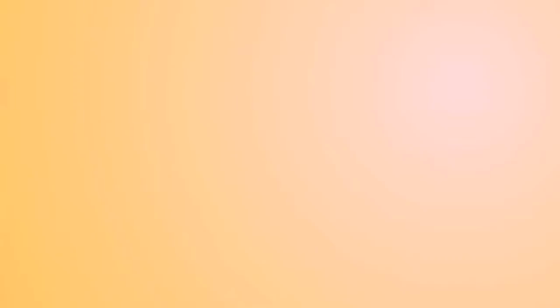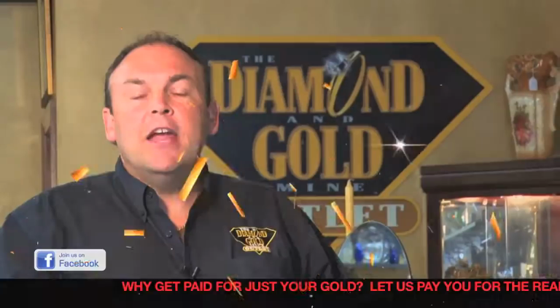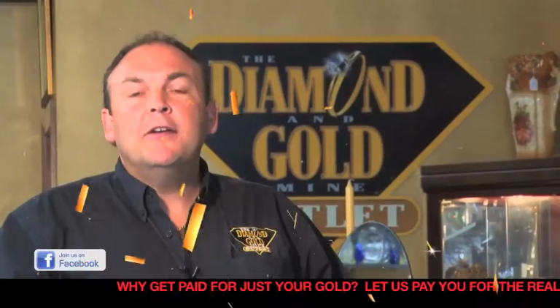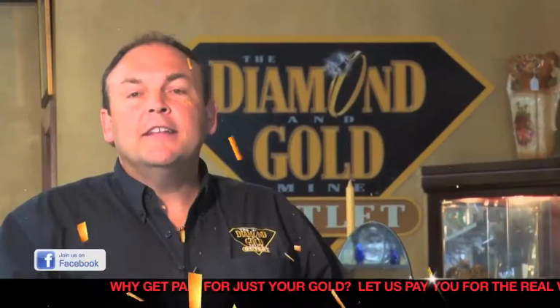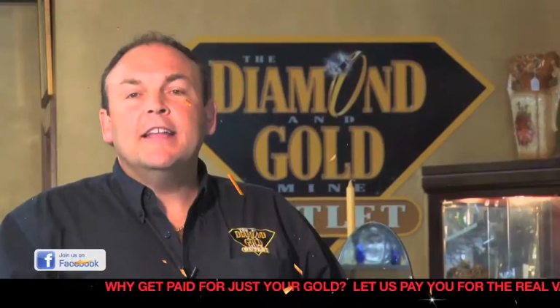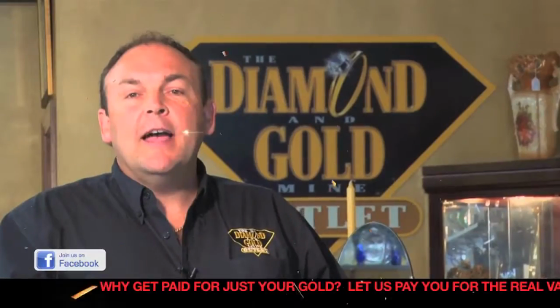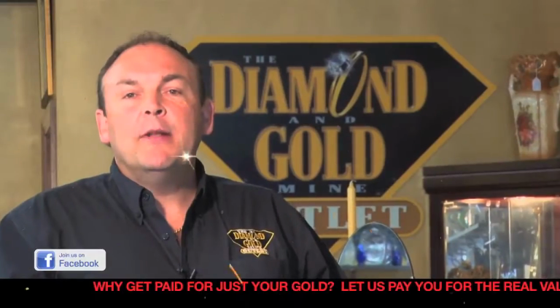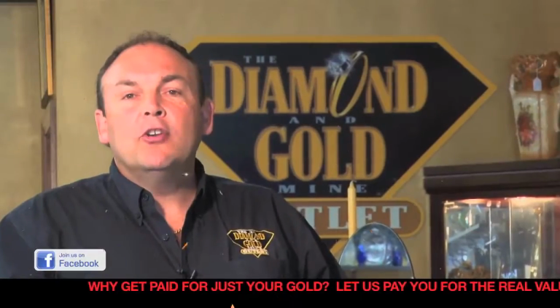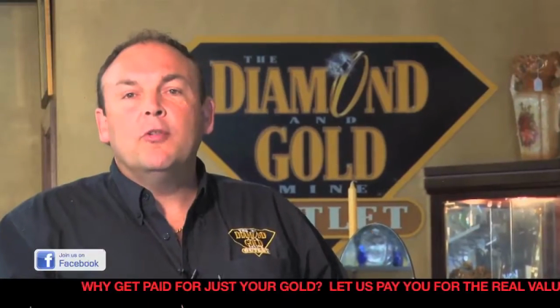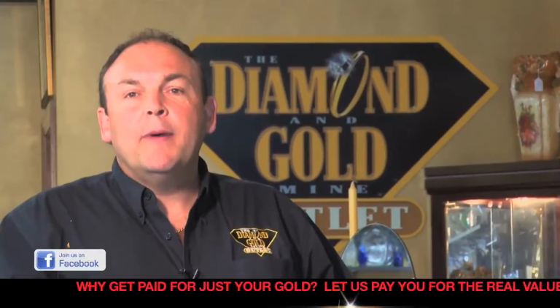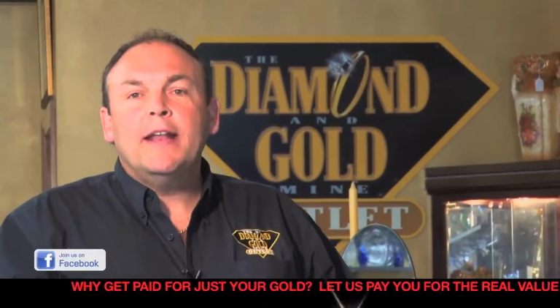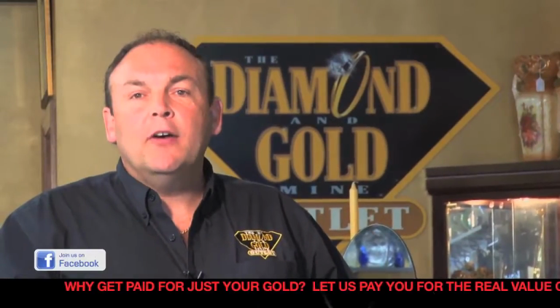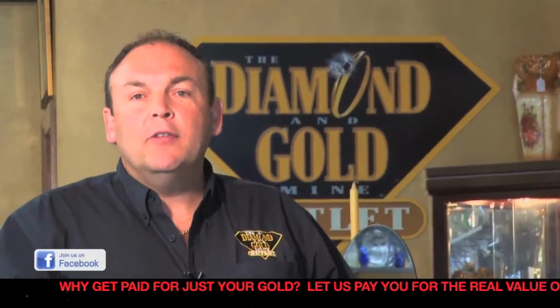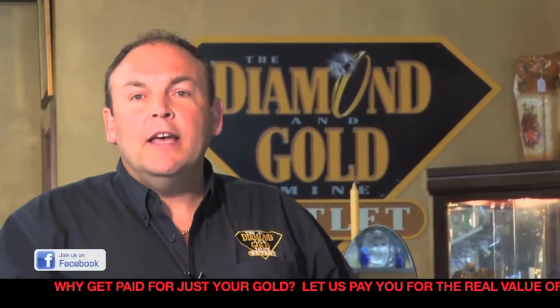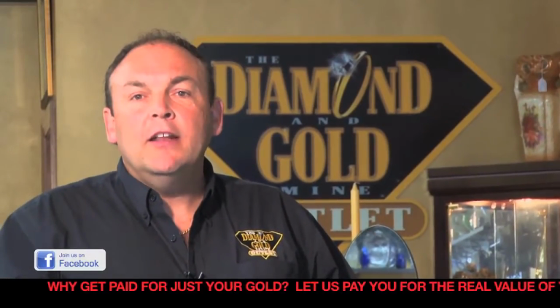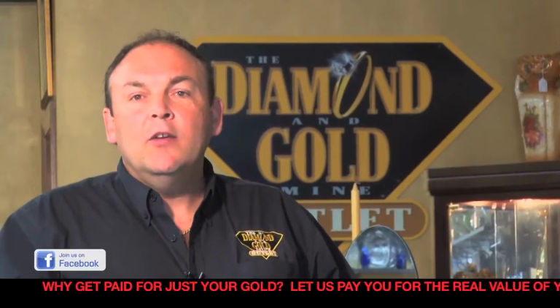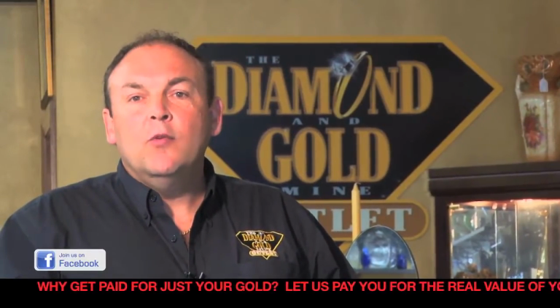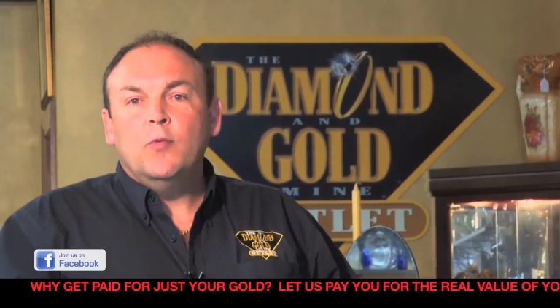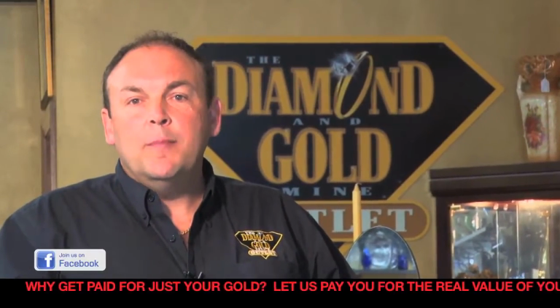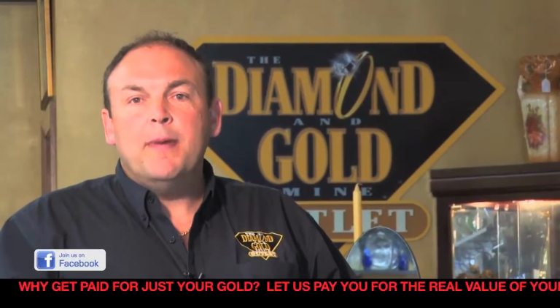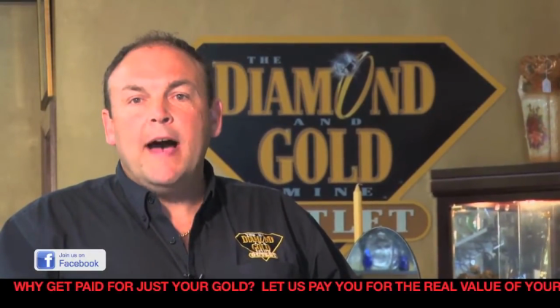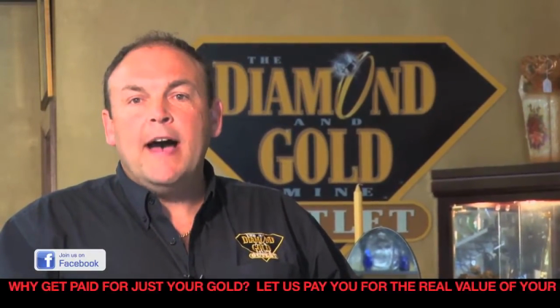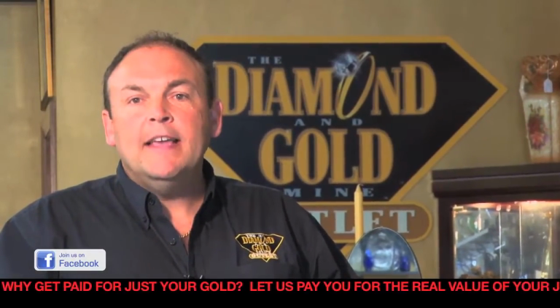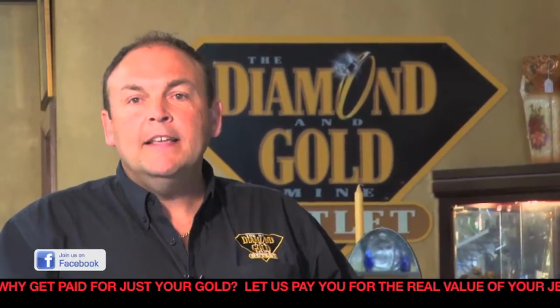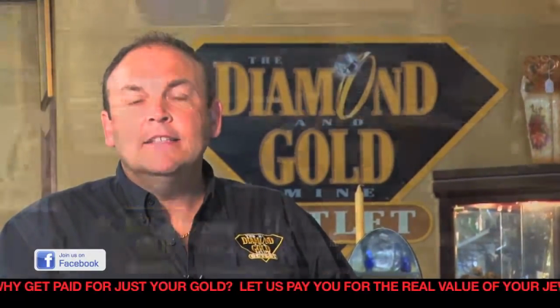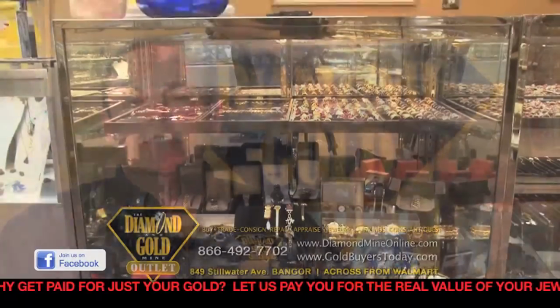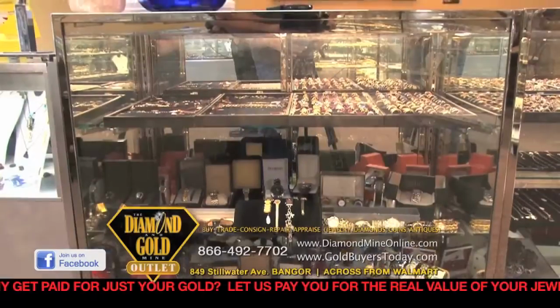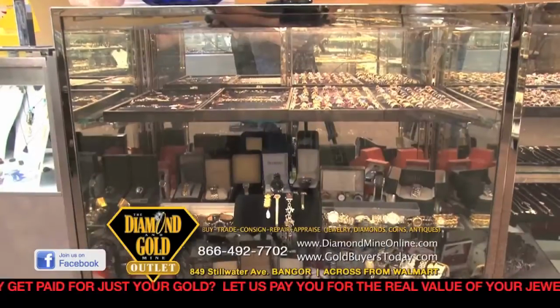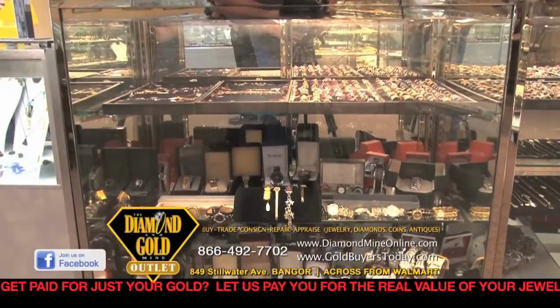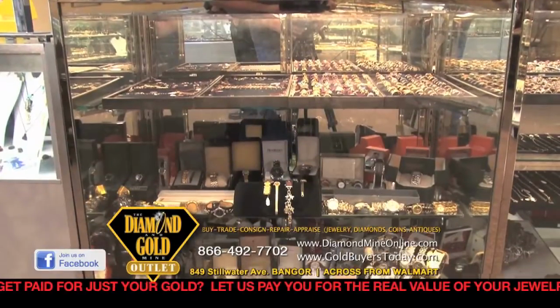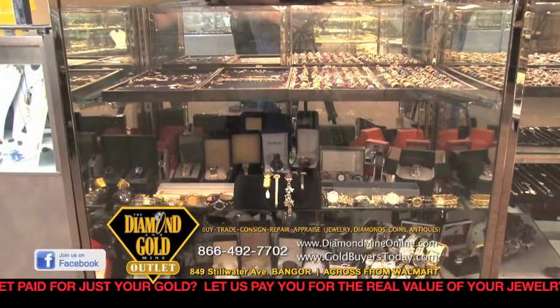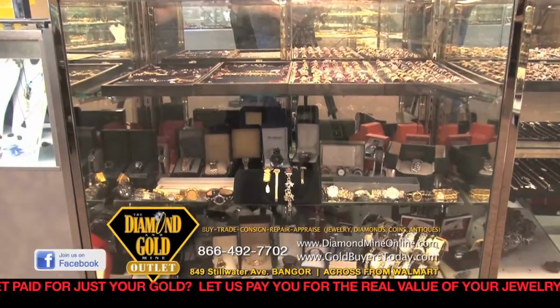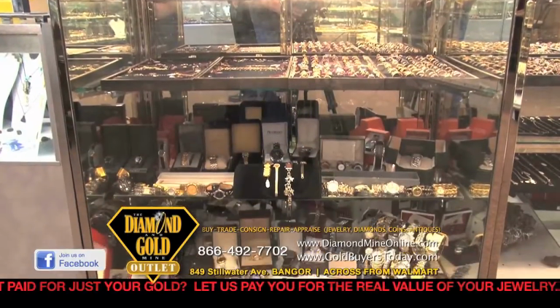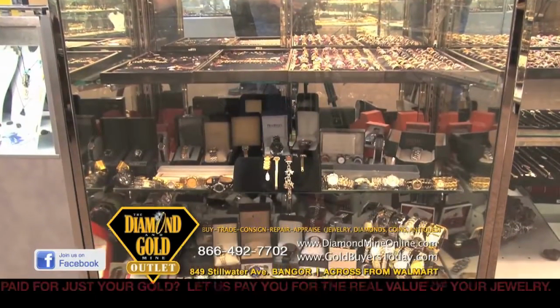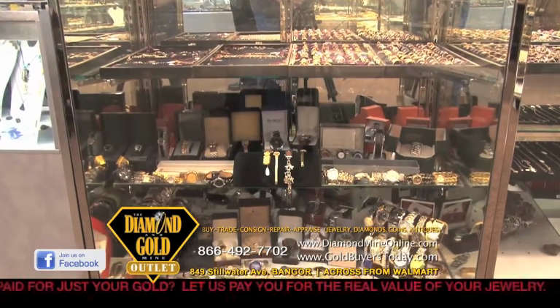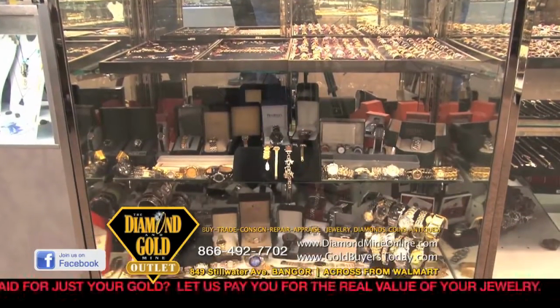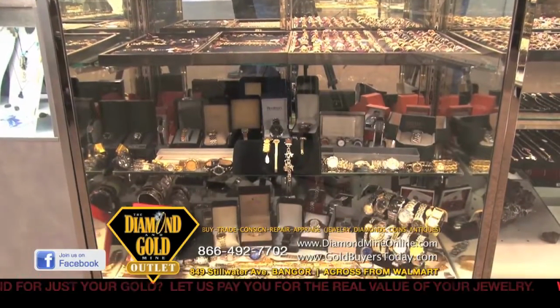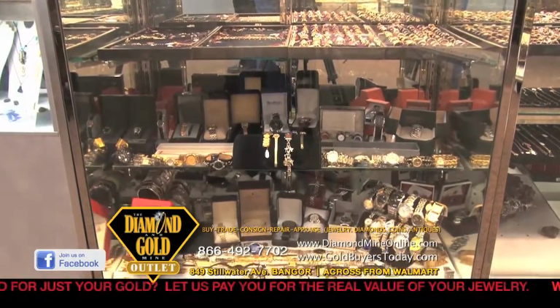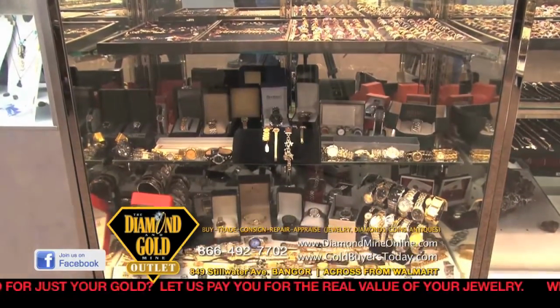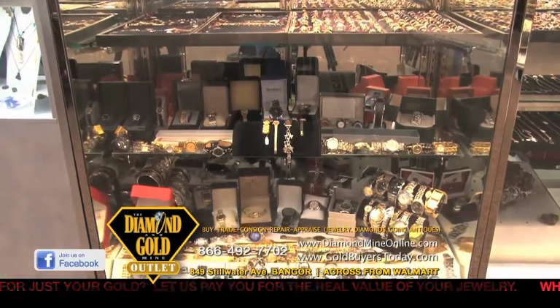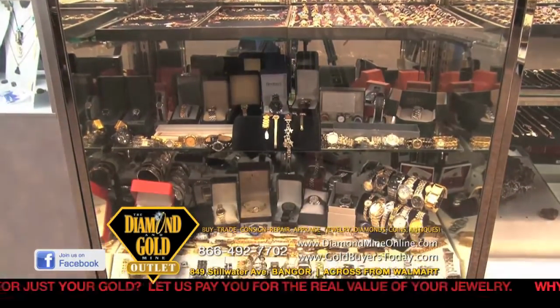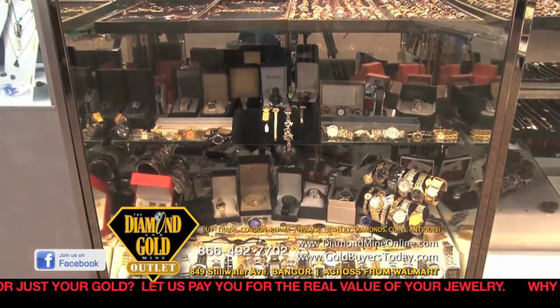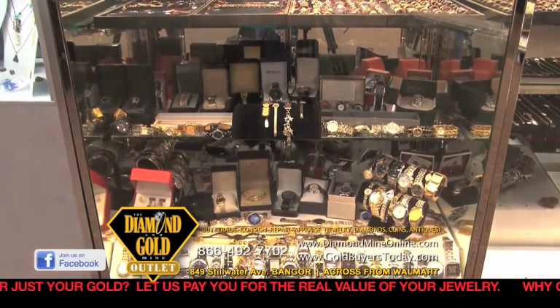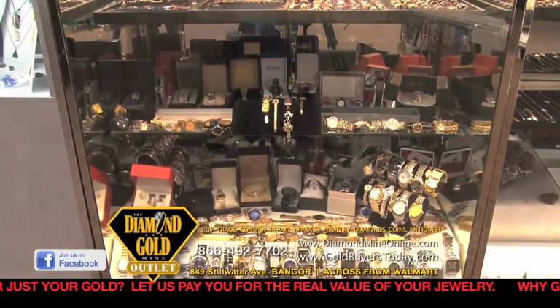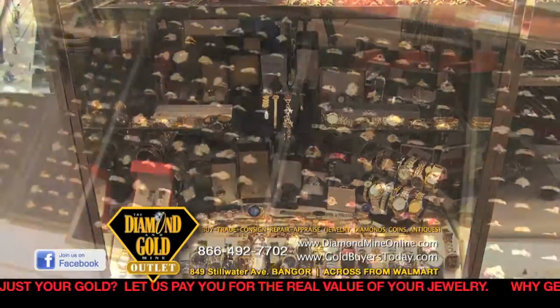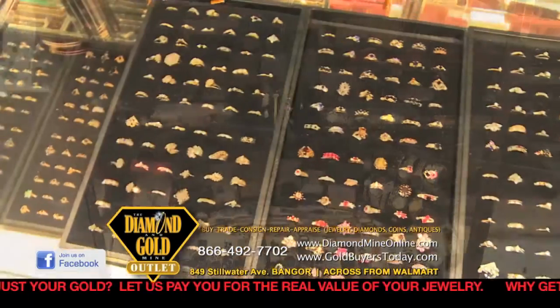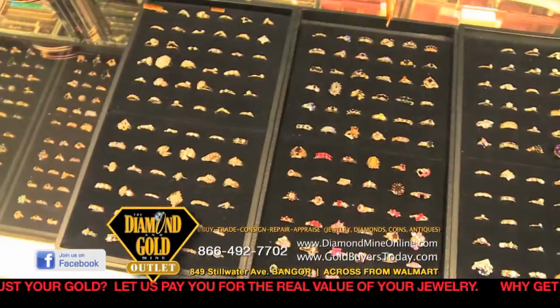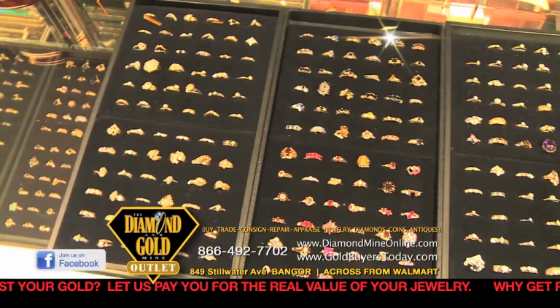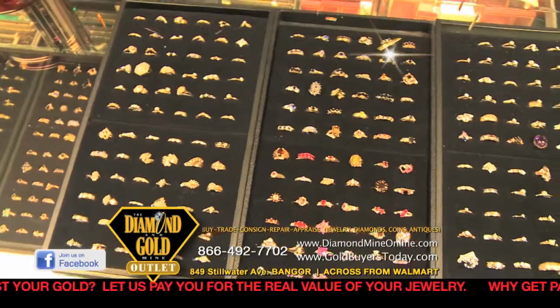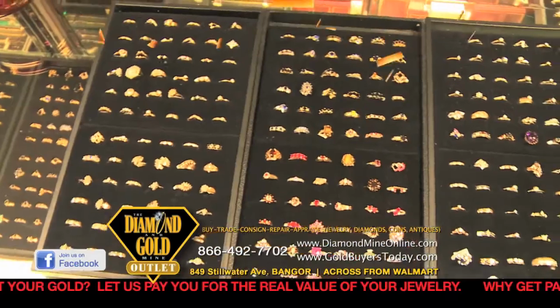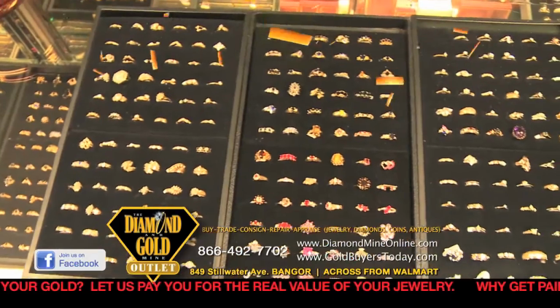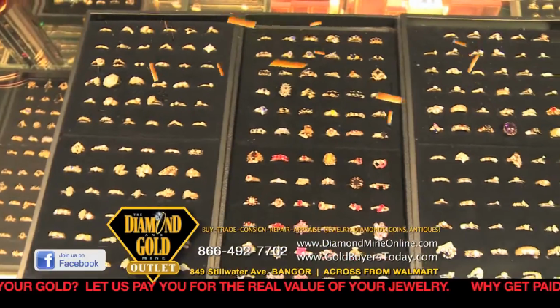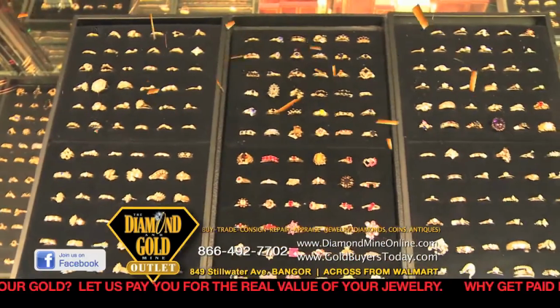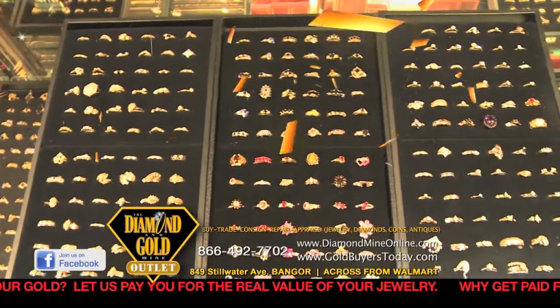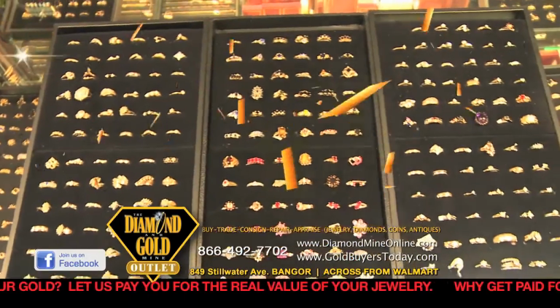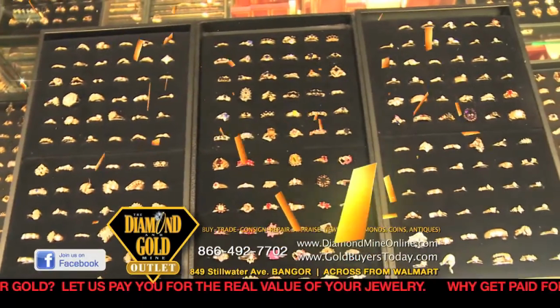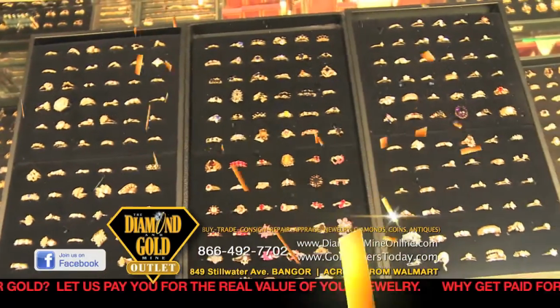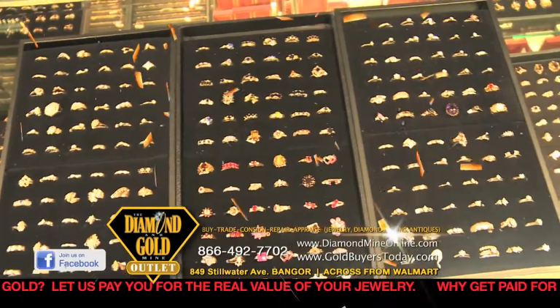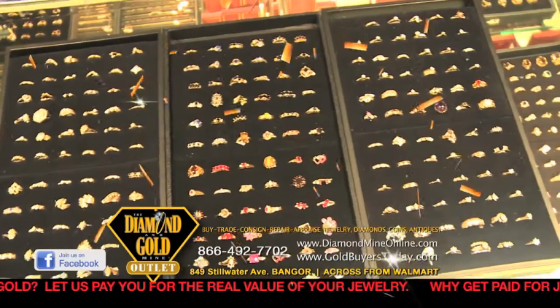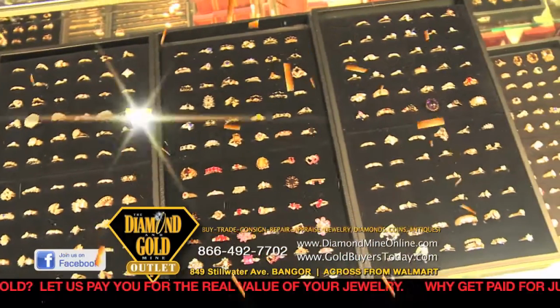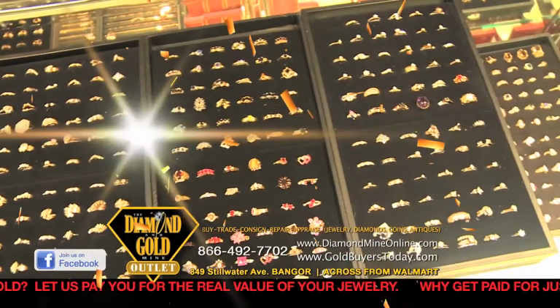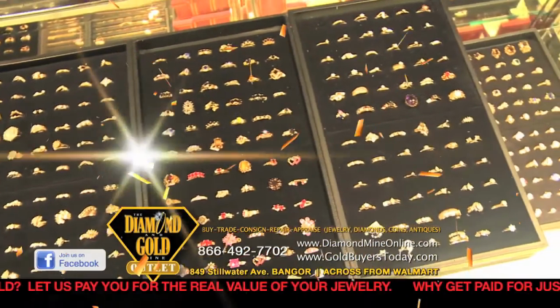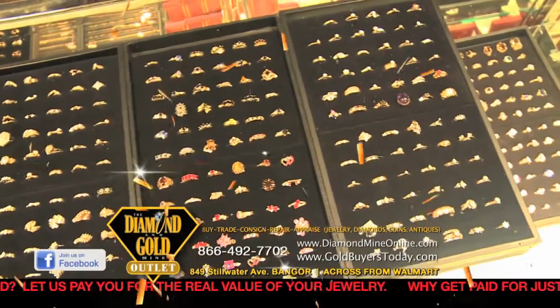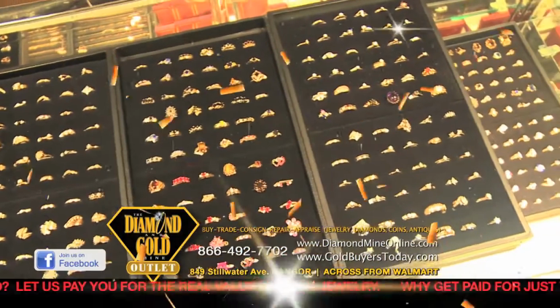Here at the Diamond and Gold Mine Outlet, we buy, sell, trade, consign, appraise, and do repairs on new and estate jewelry.